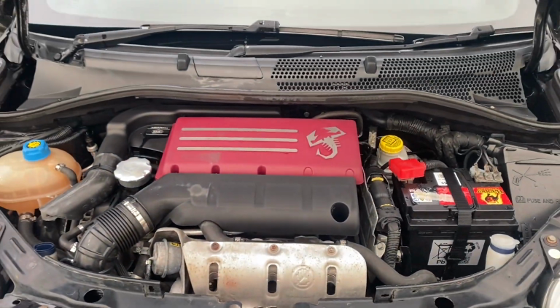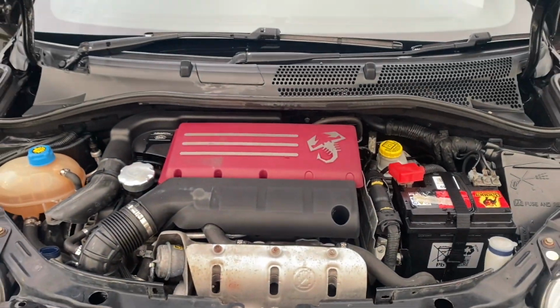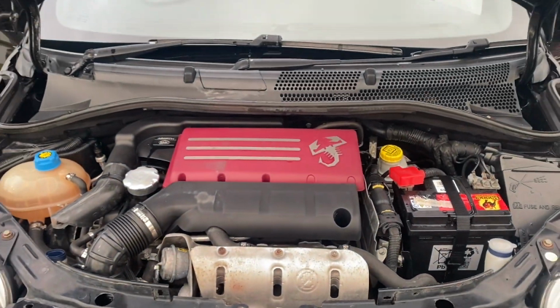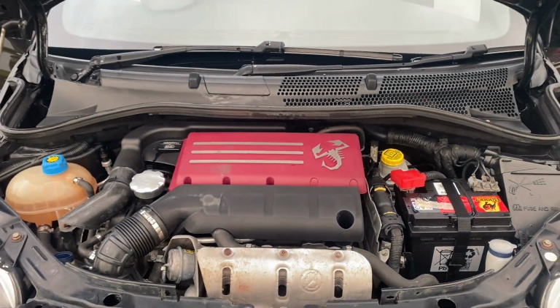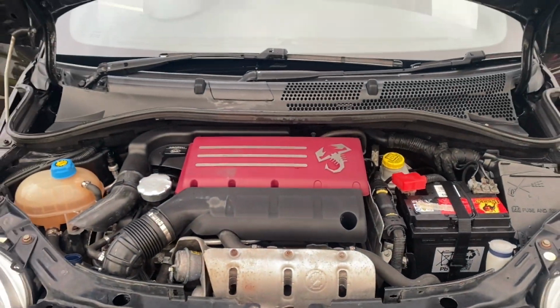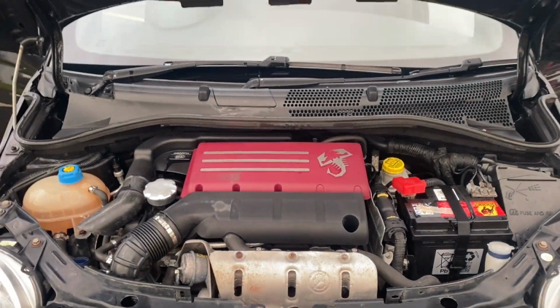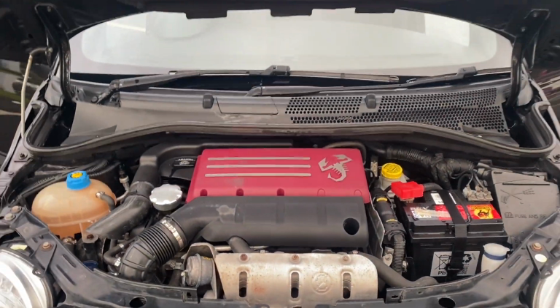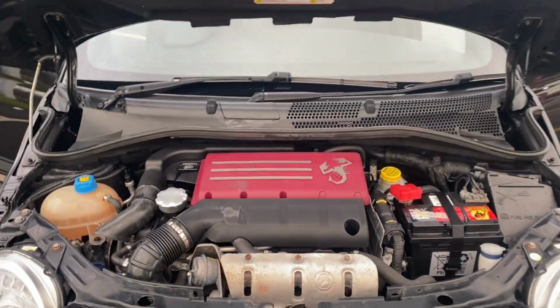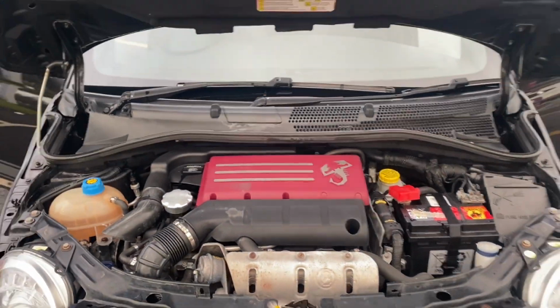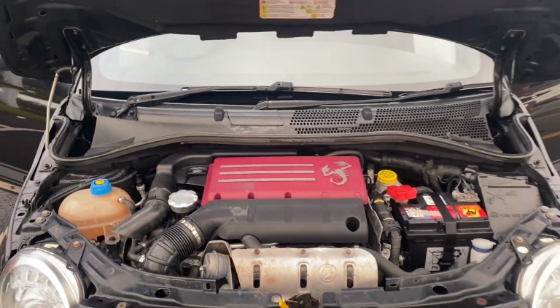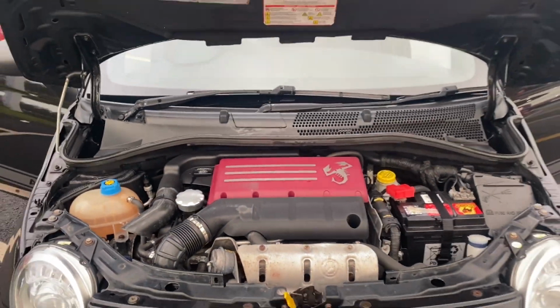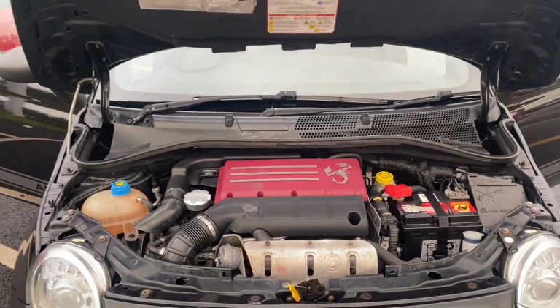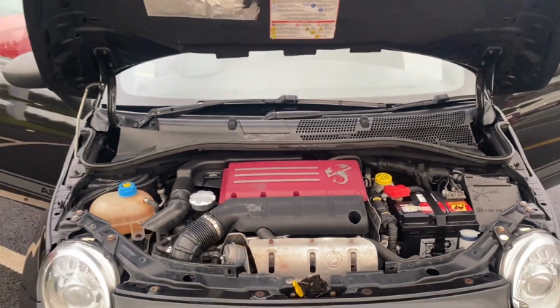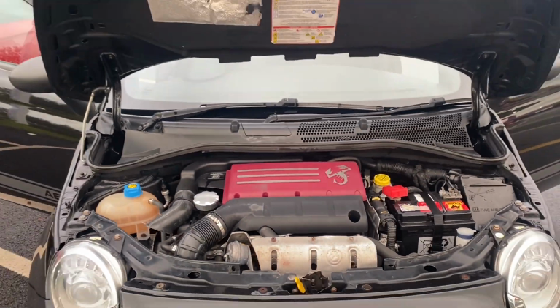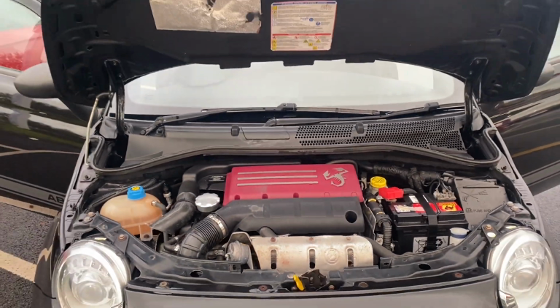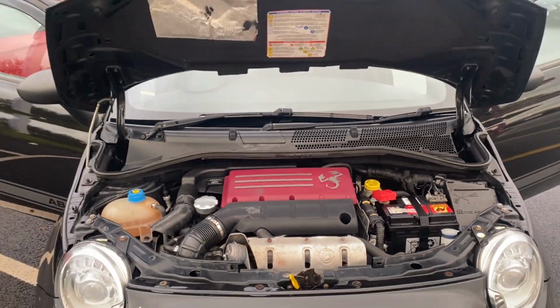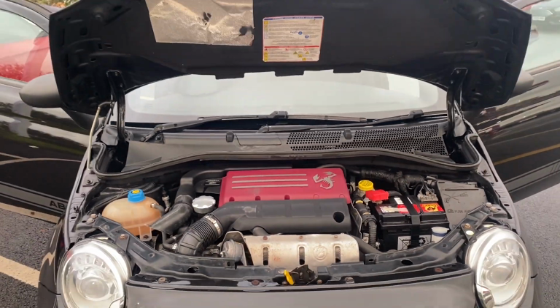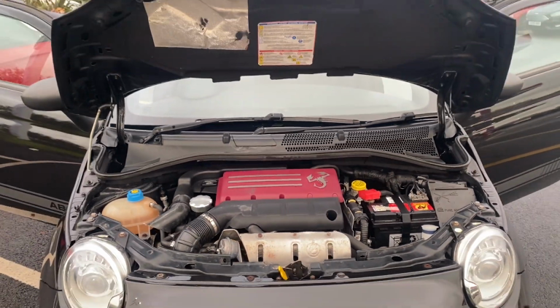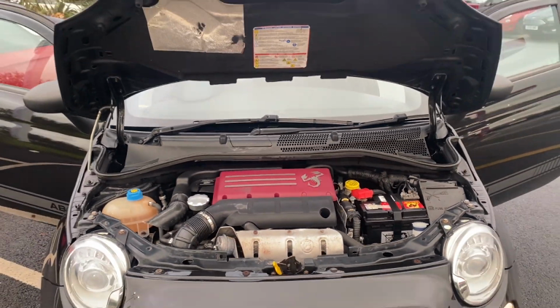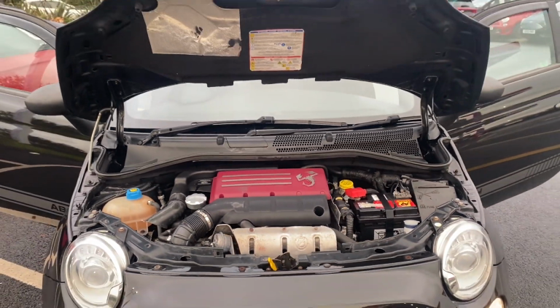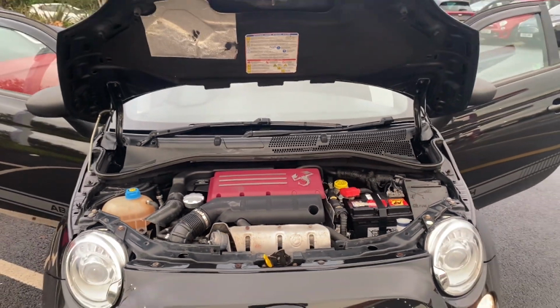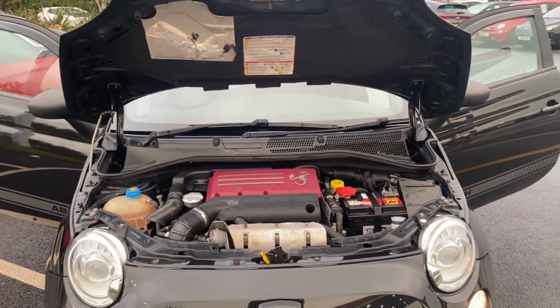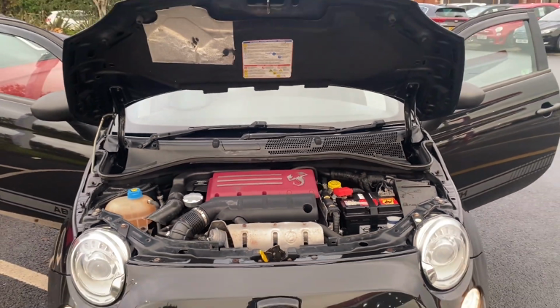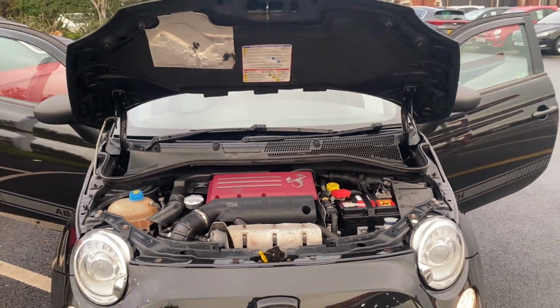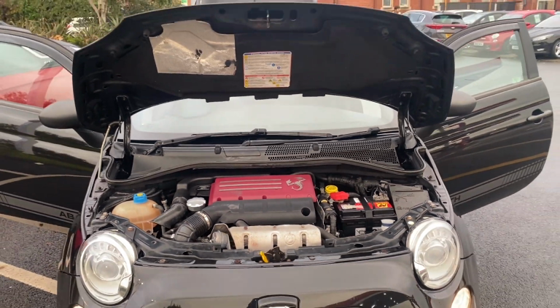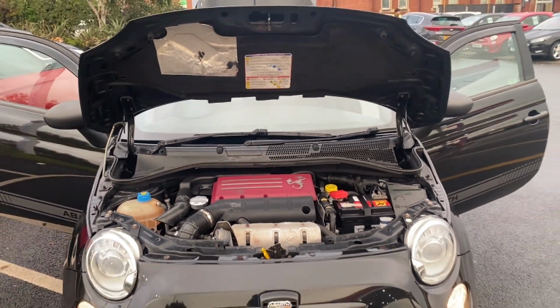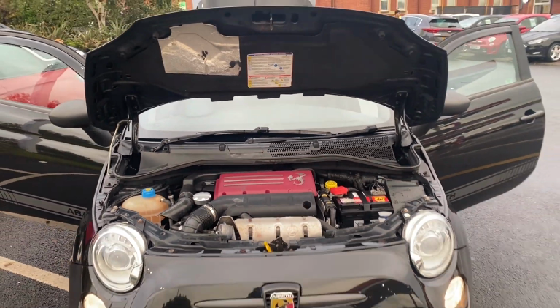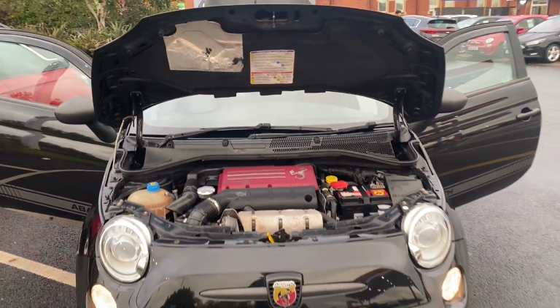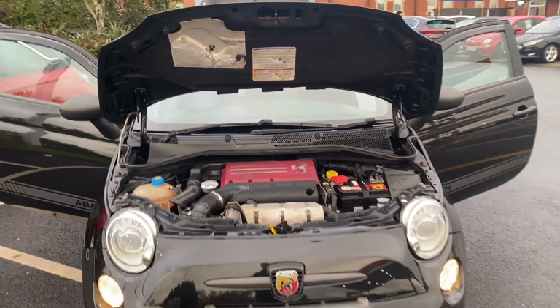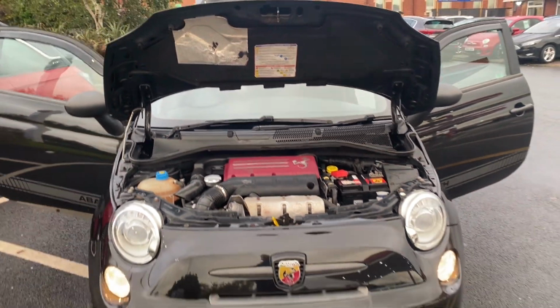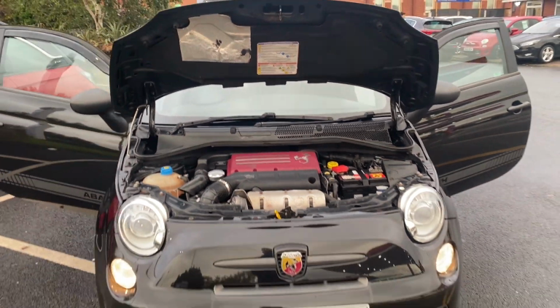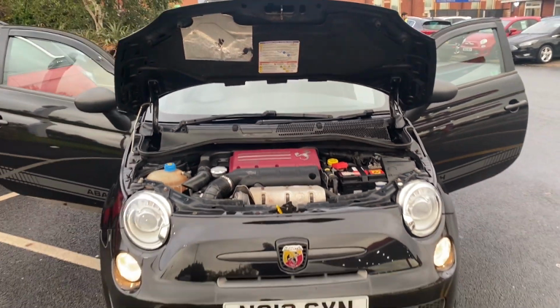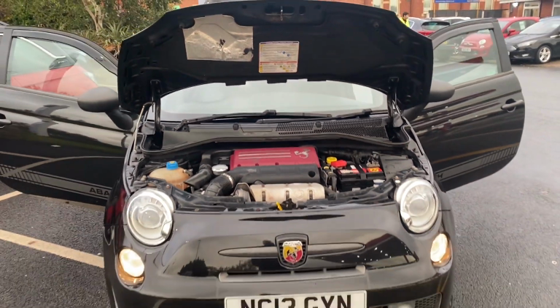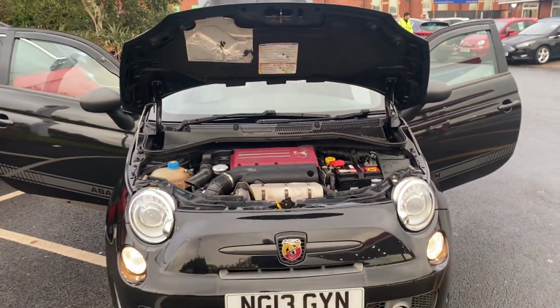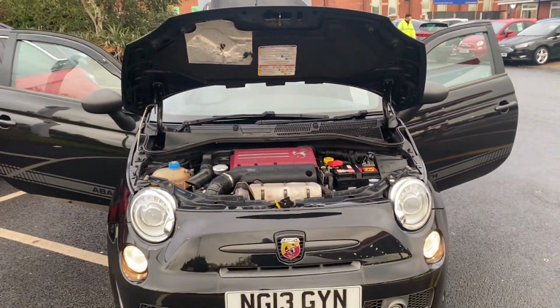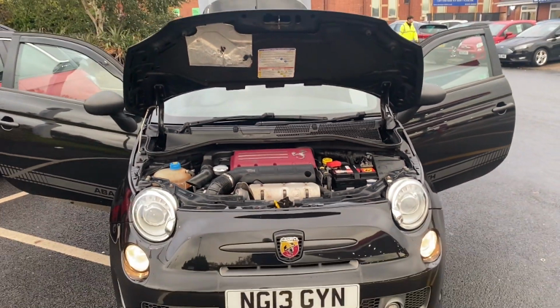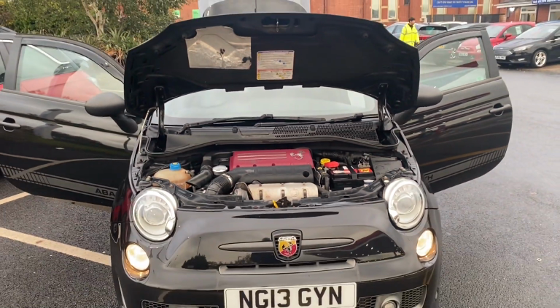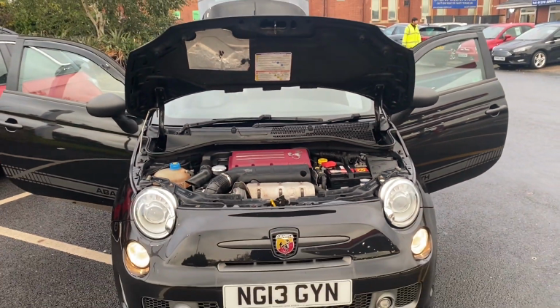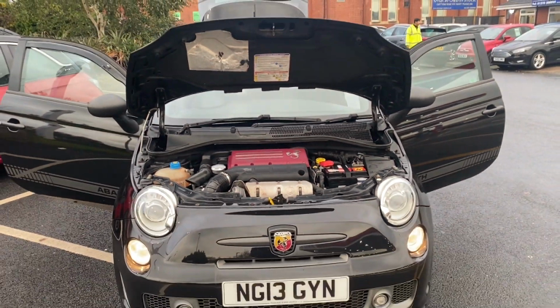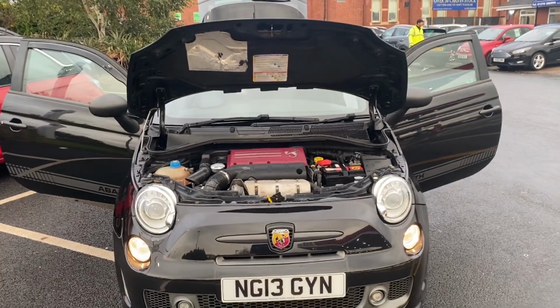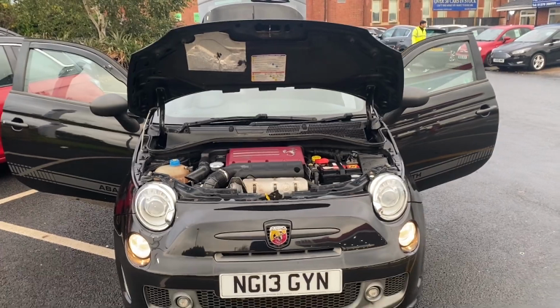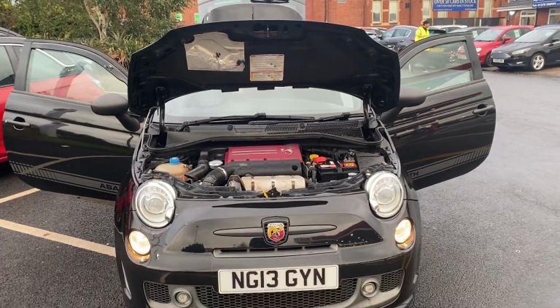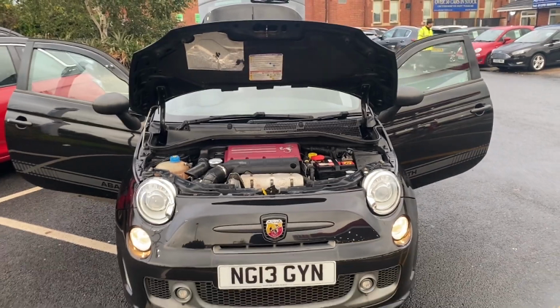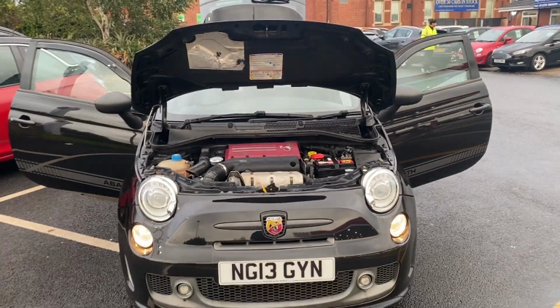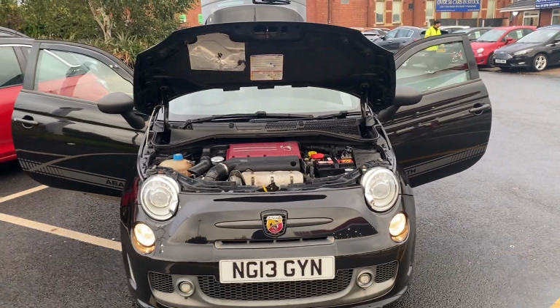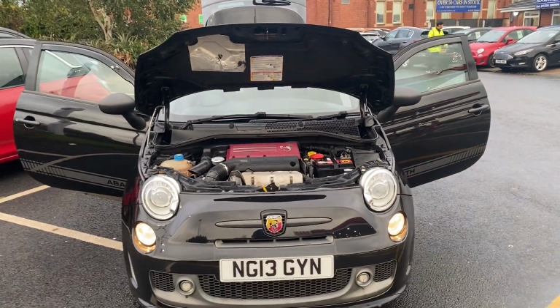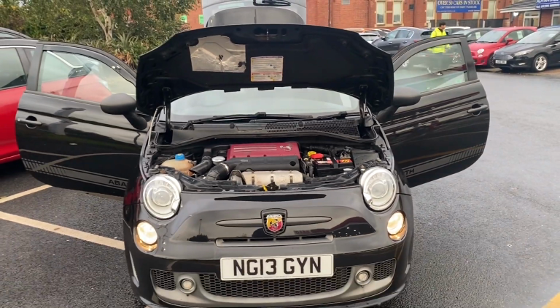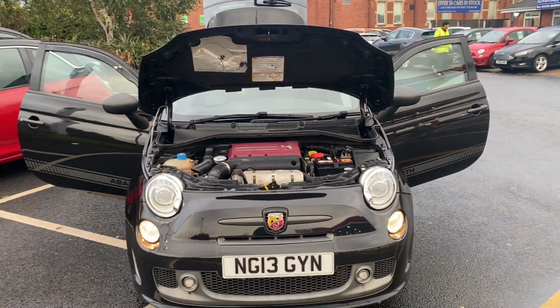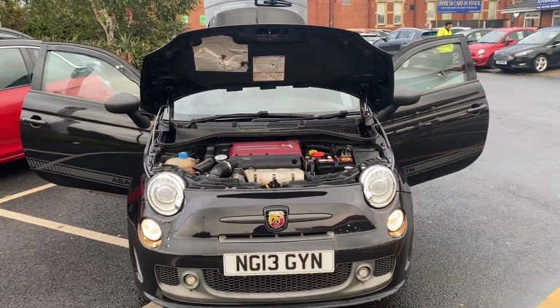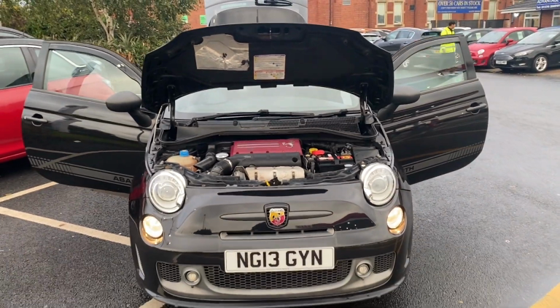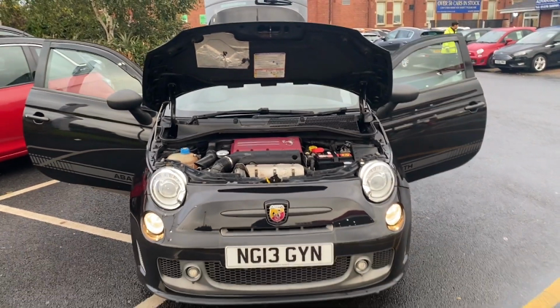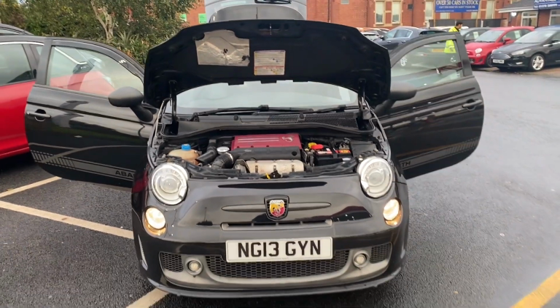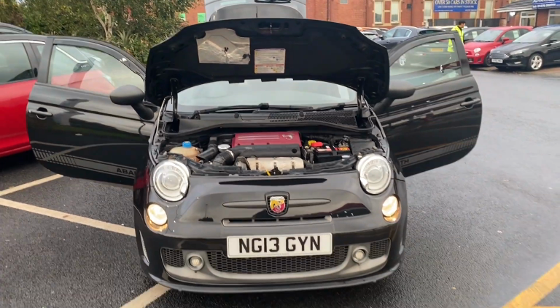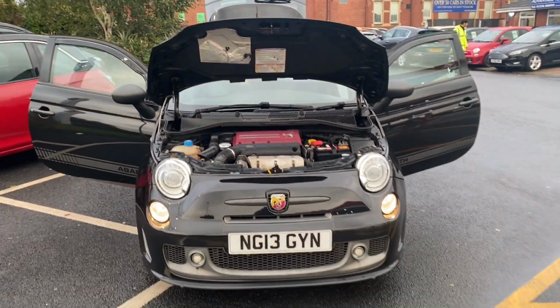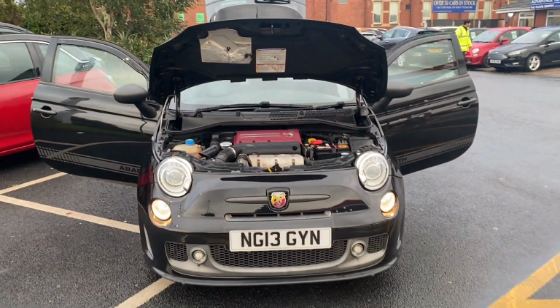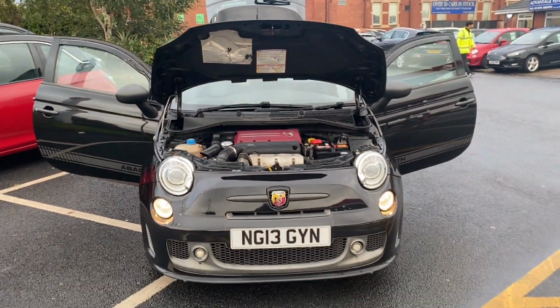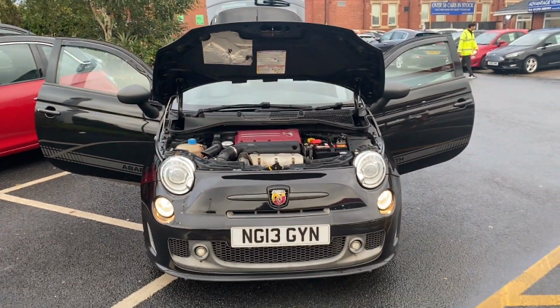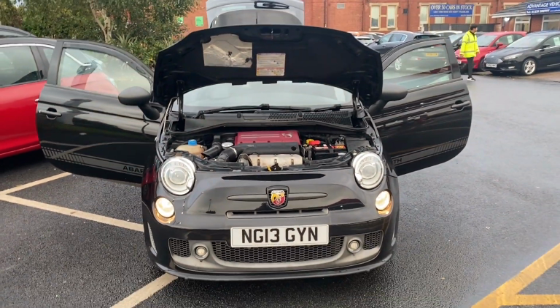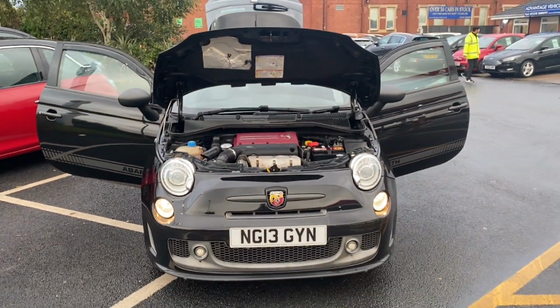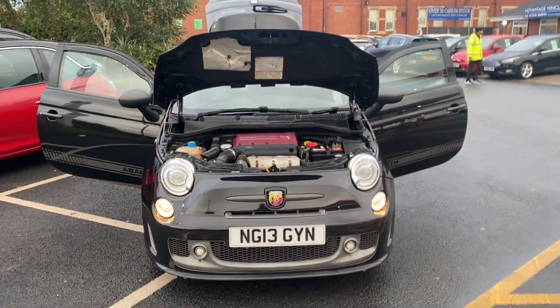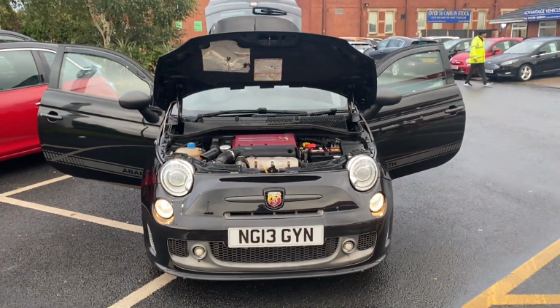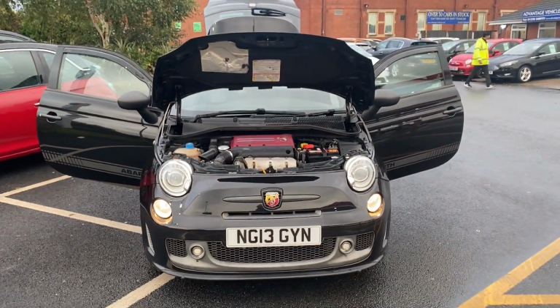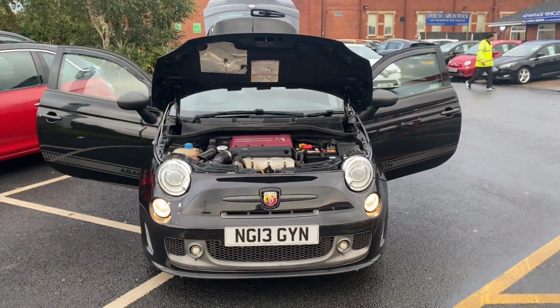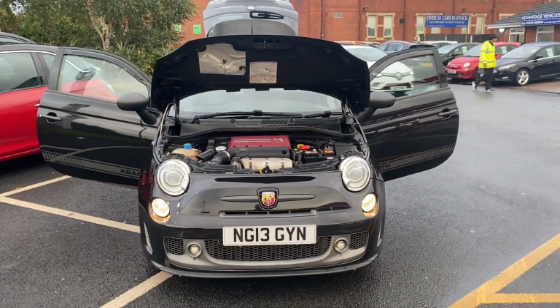And that is the video for the 13-plate Abarth 595. Thank you very much for watching, and we'll speak to you soon.